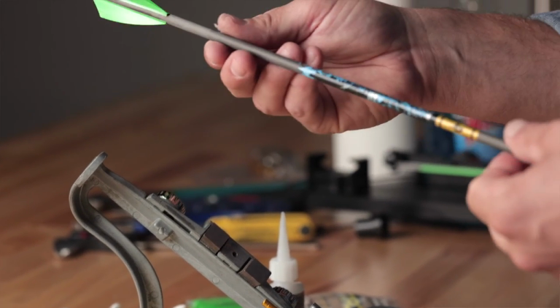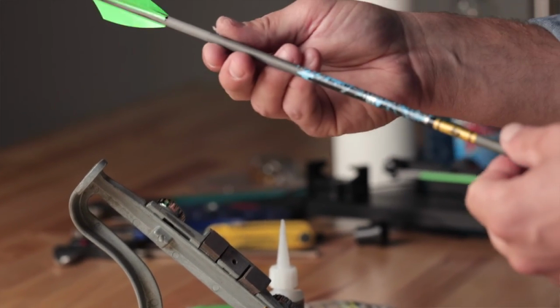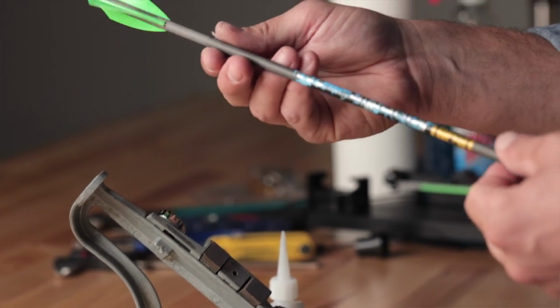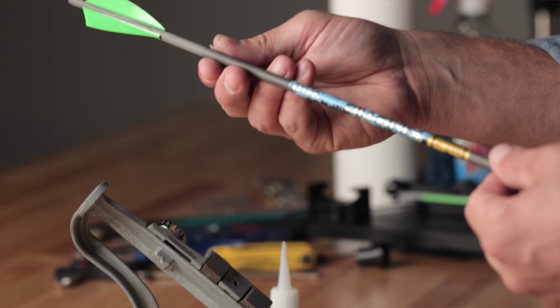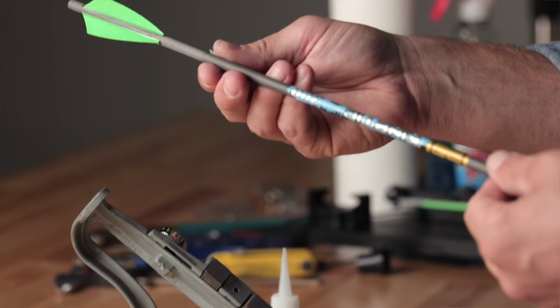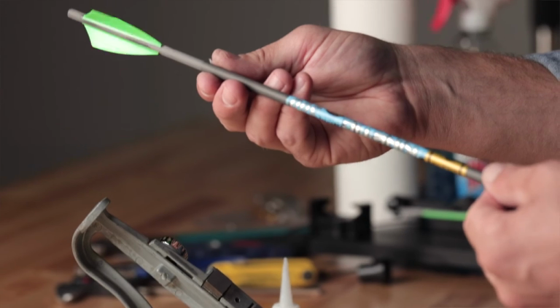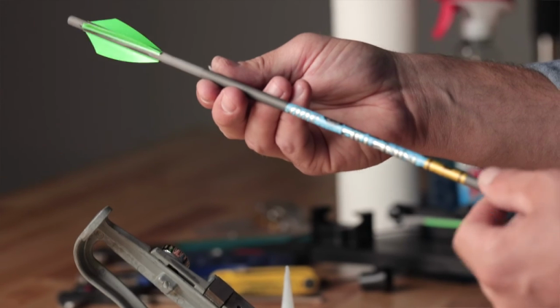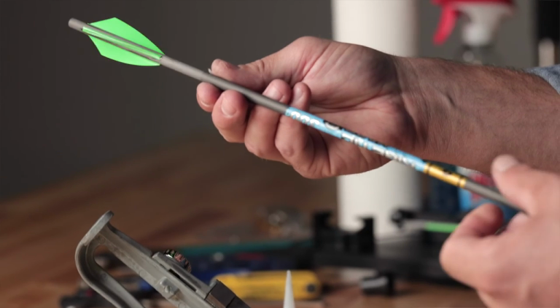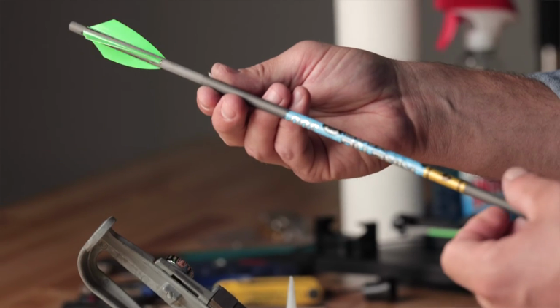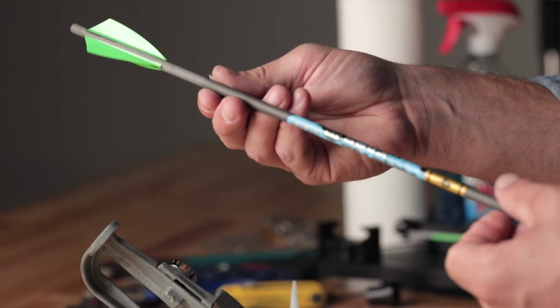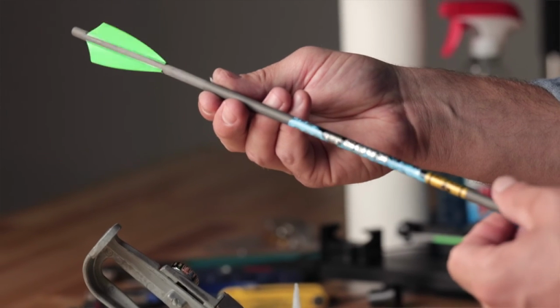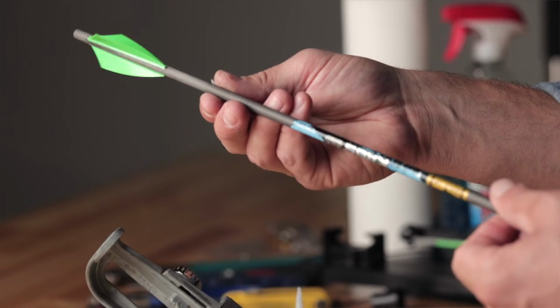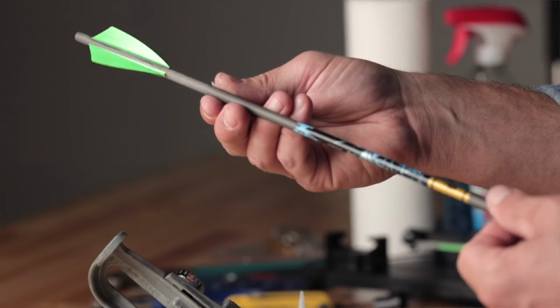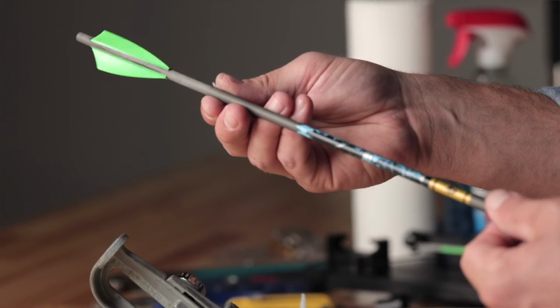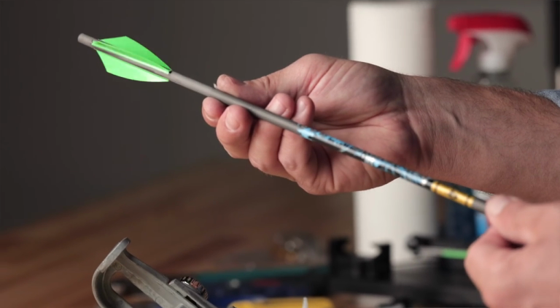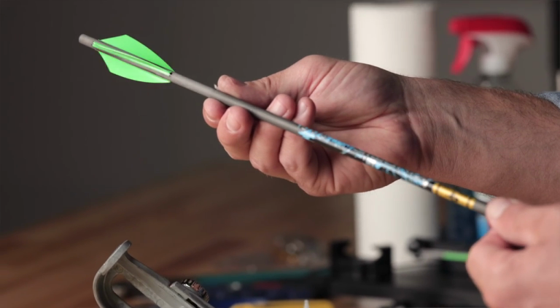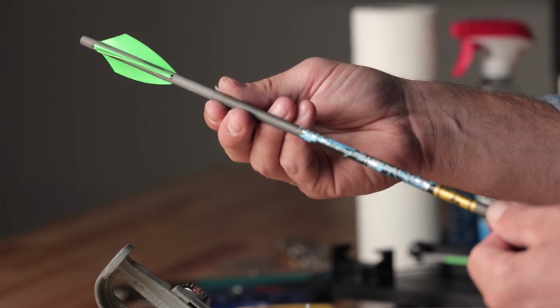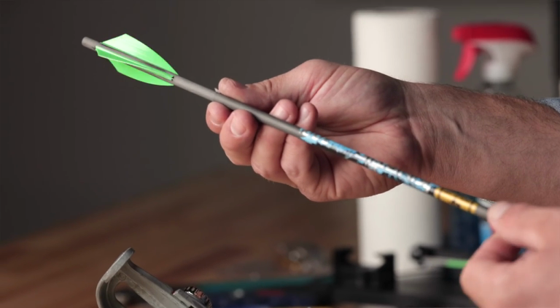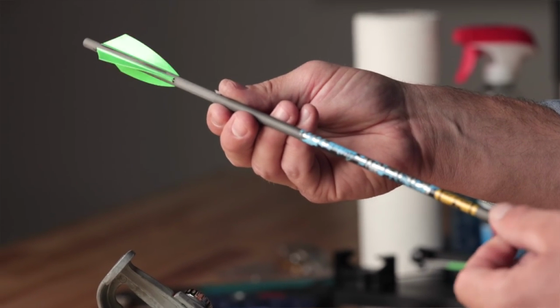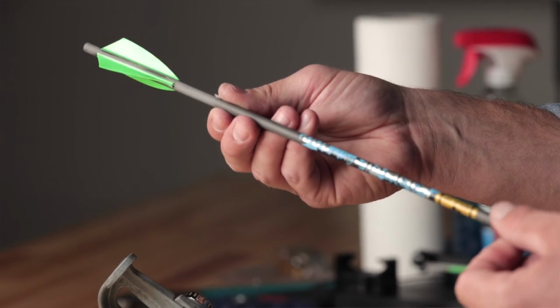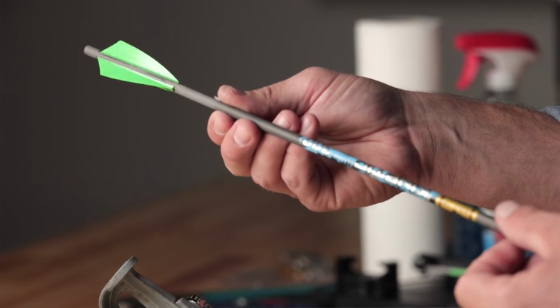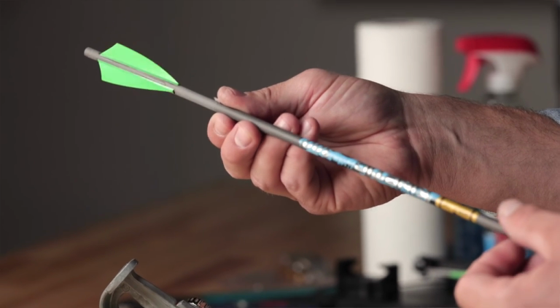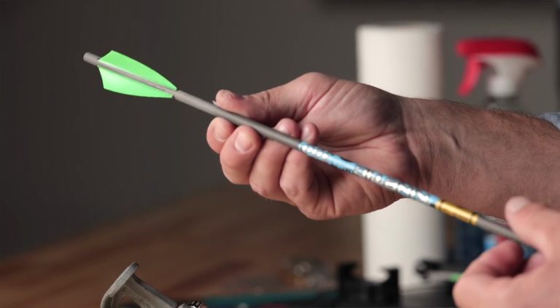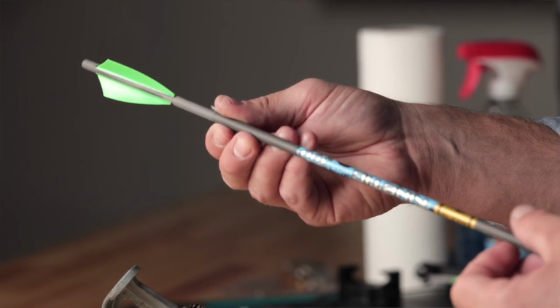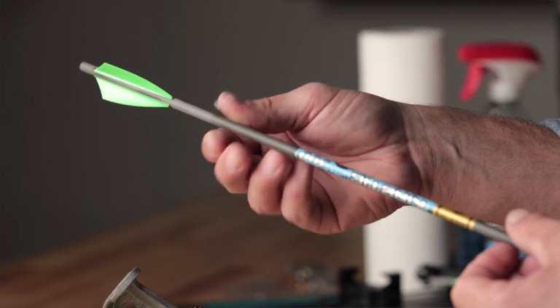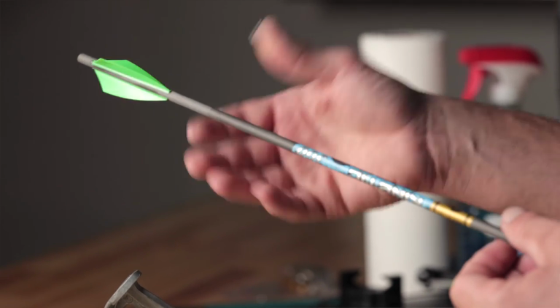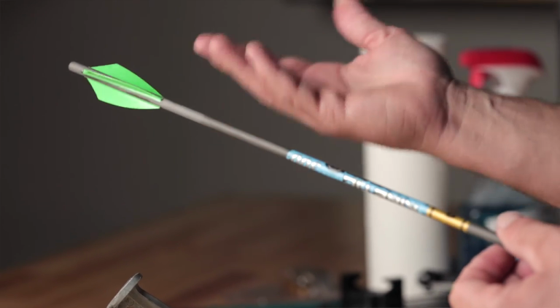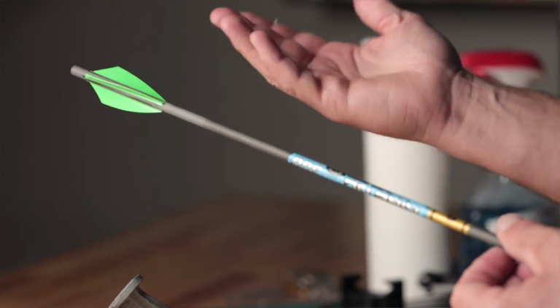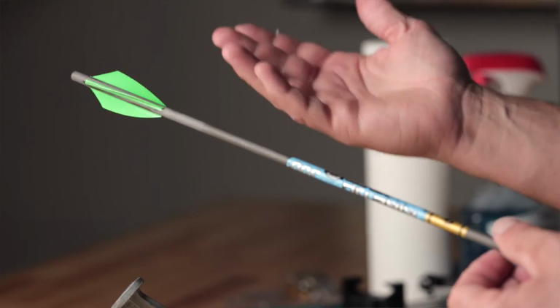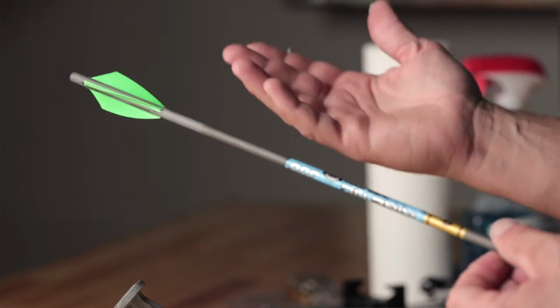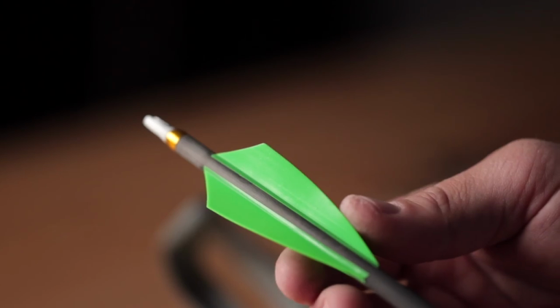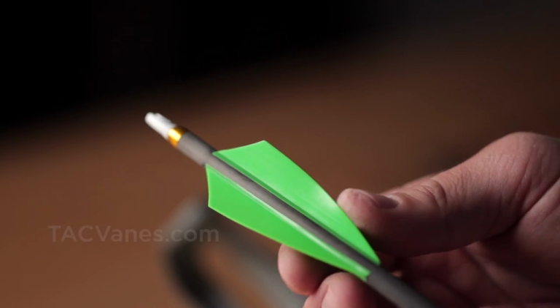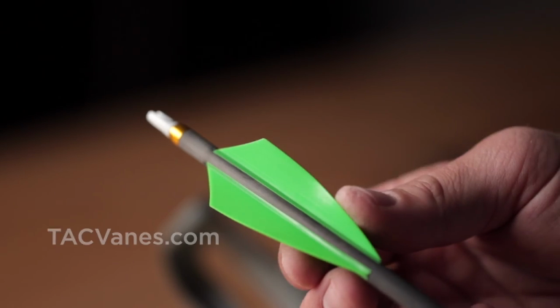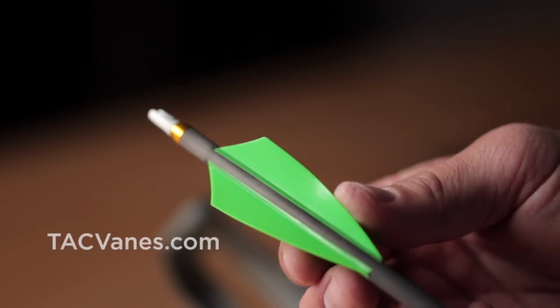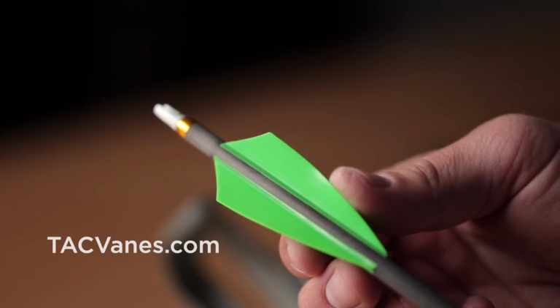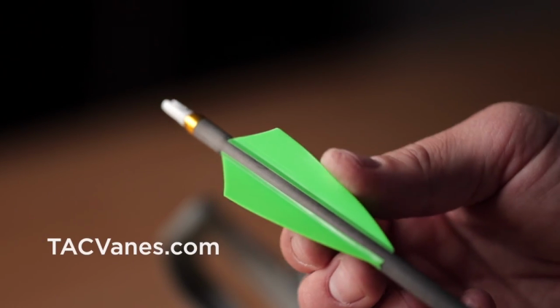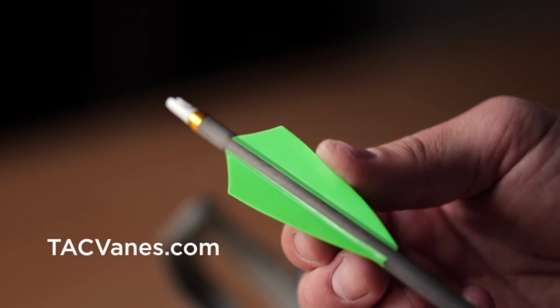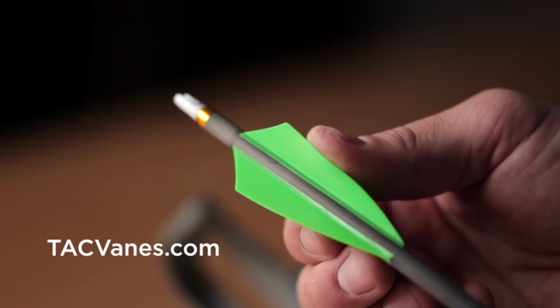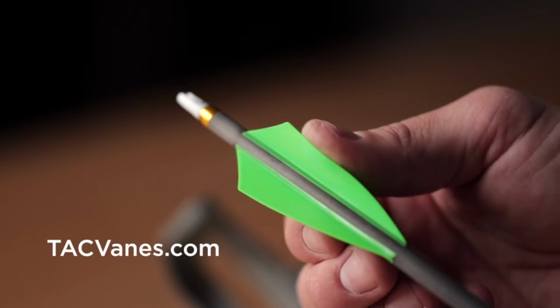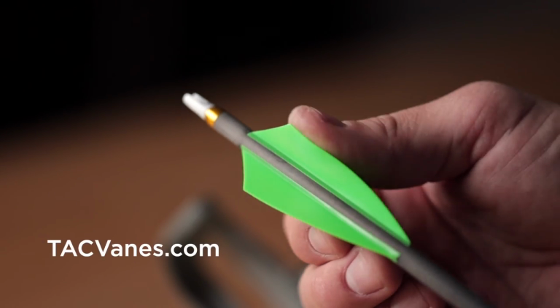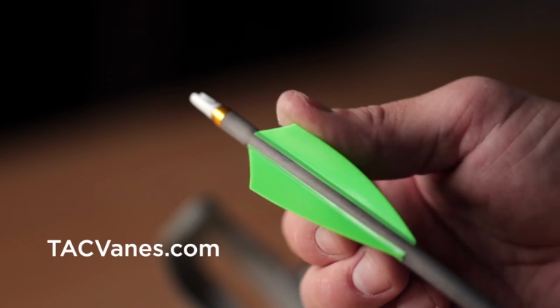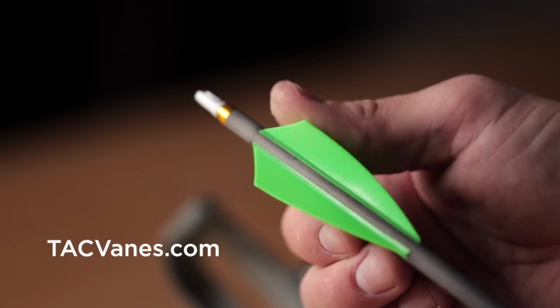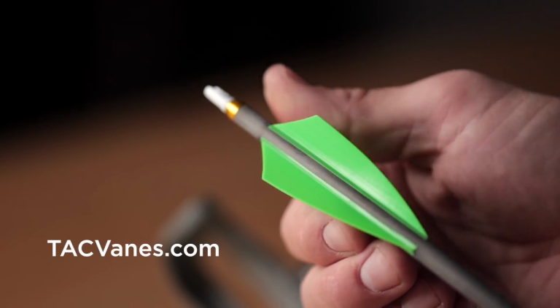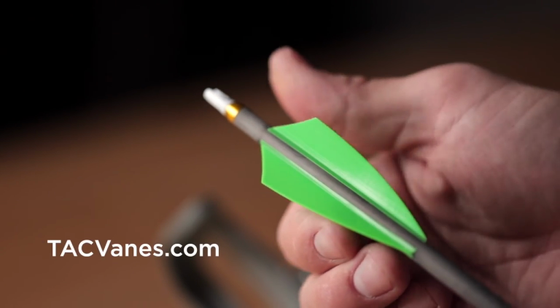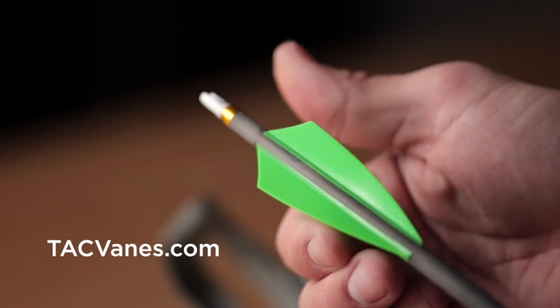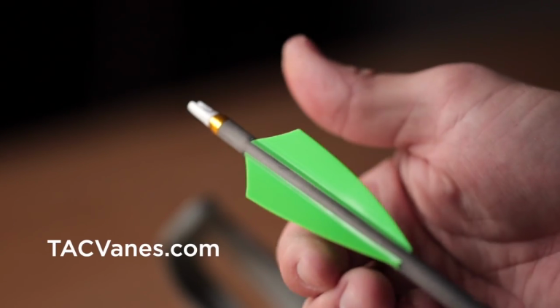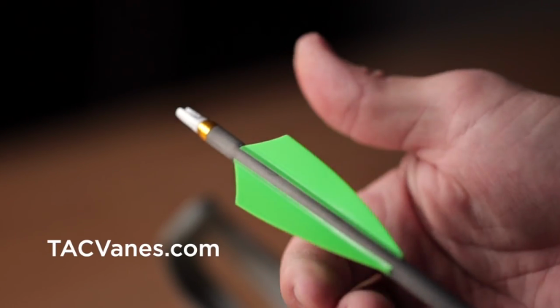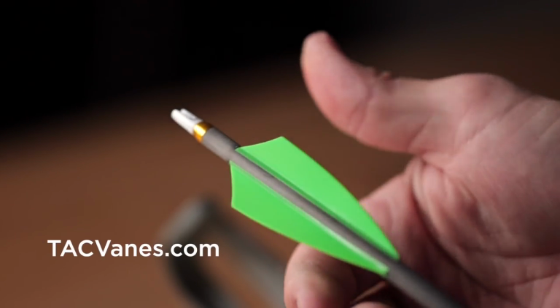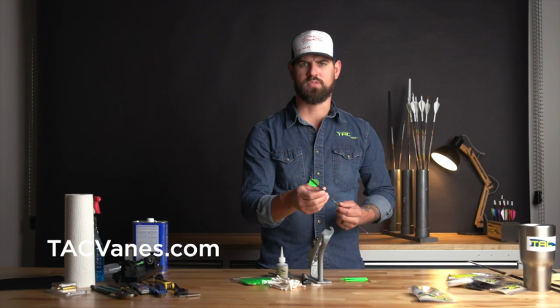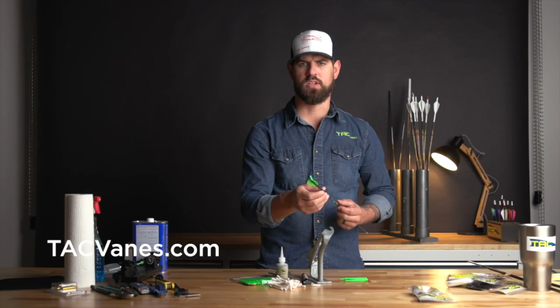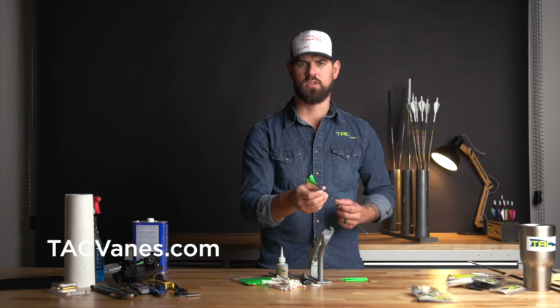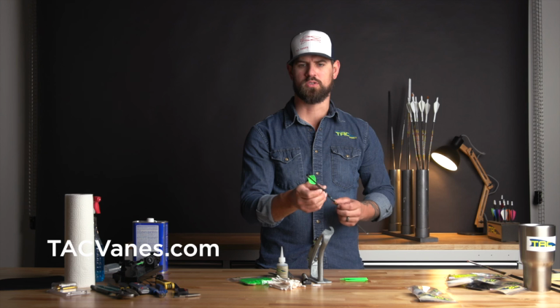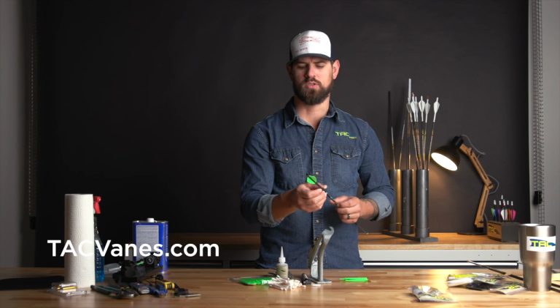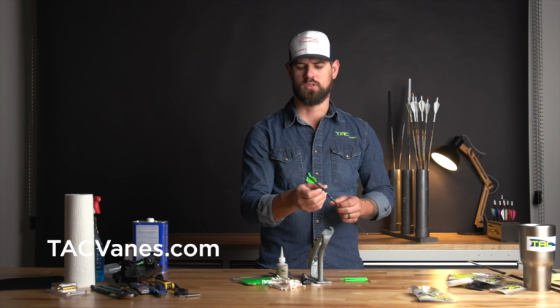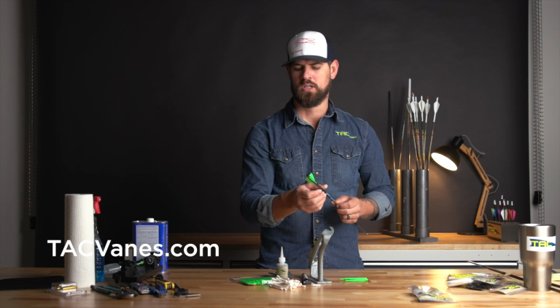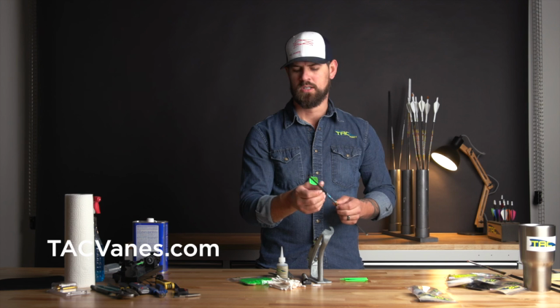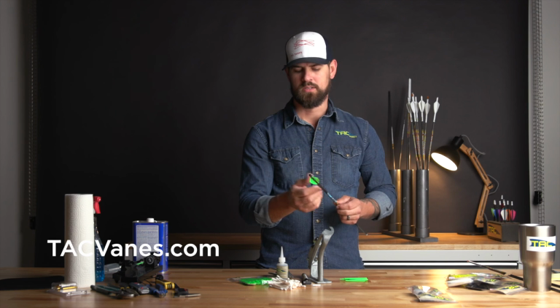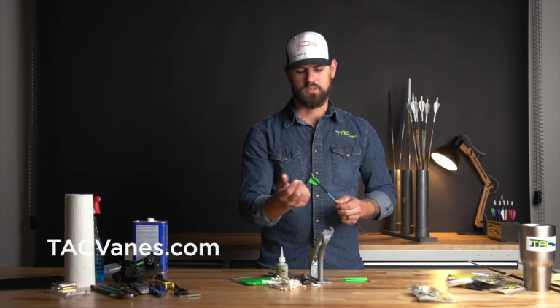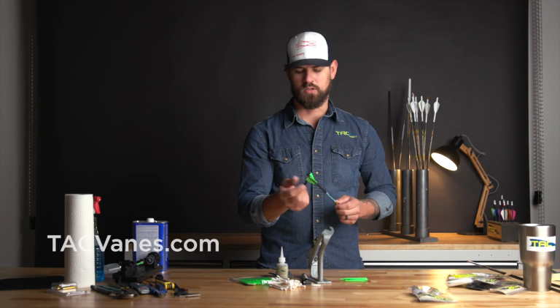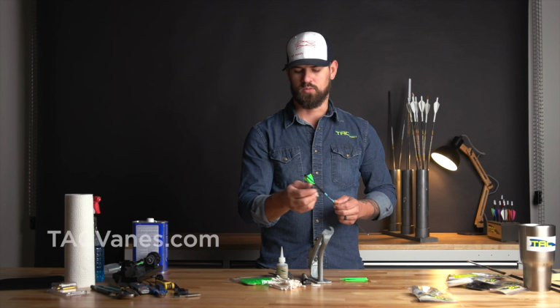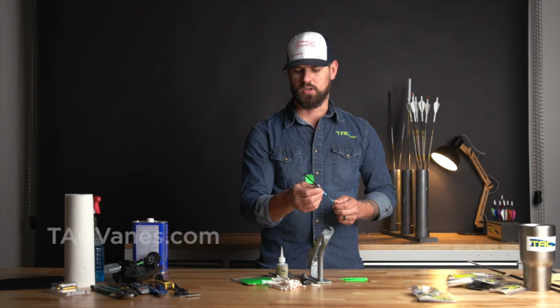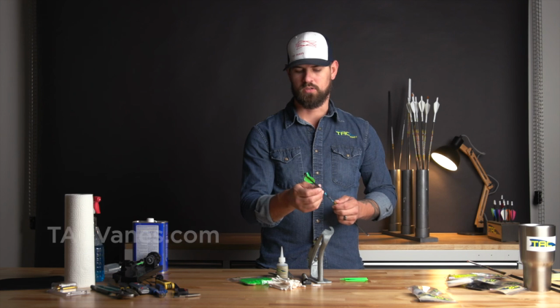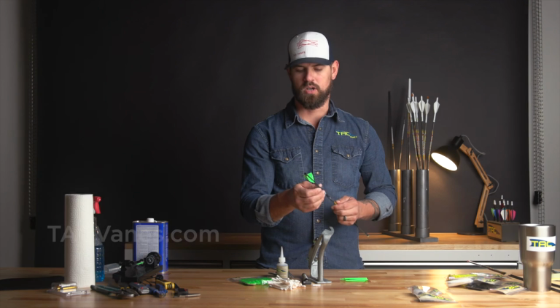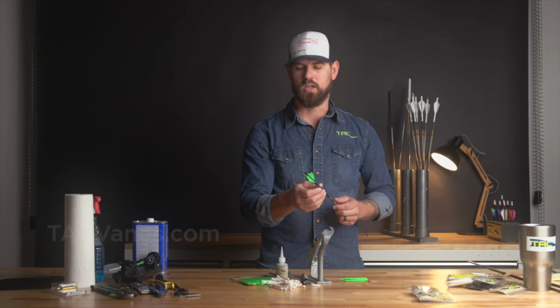We've now got a perfectly fletched arrow on a two-and-a-half to three-degree left helical. It's going to work great.